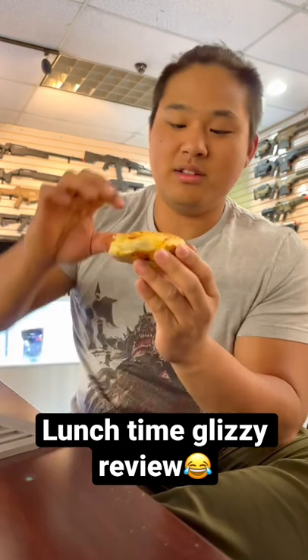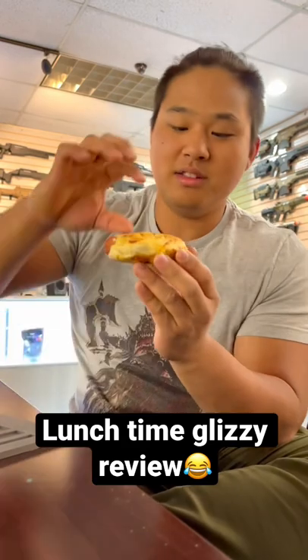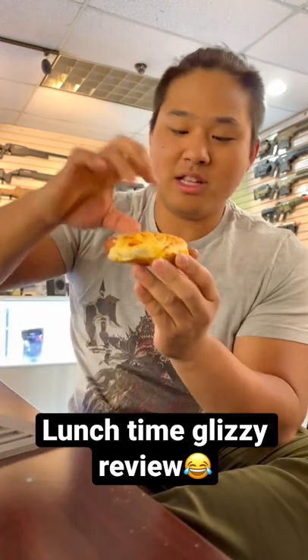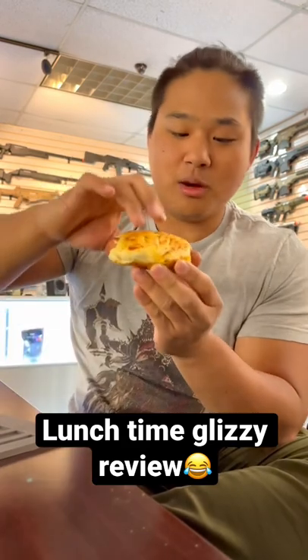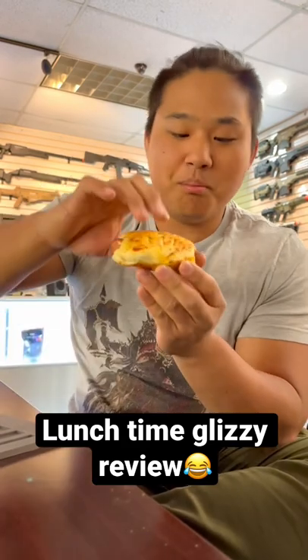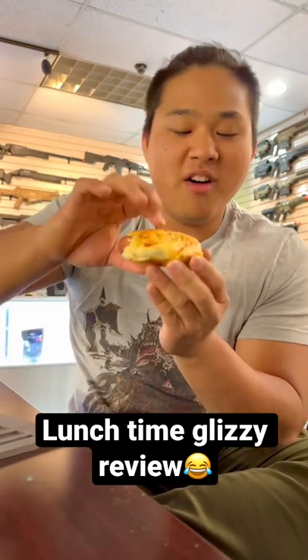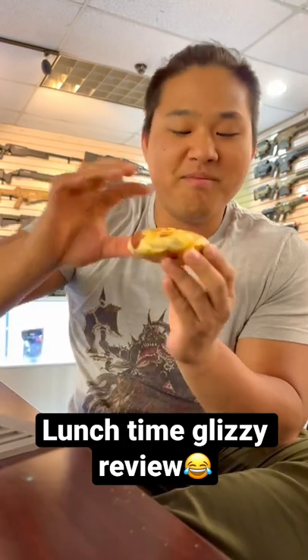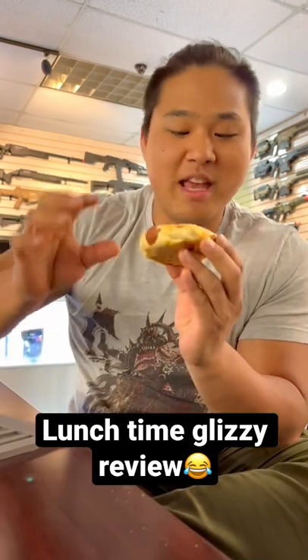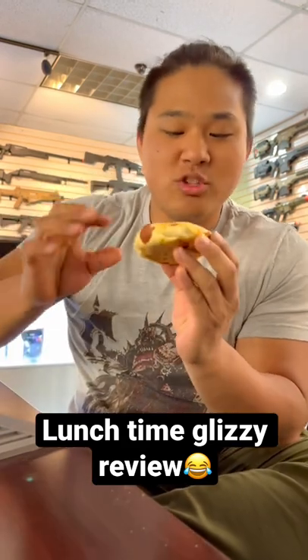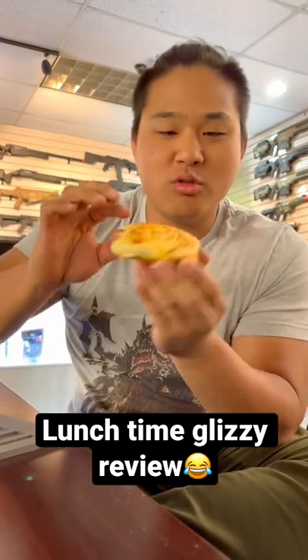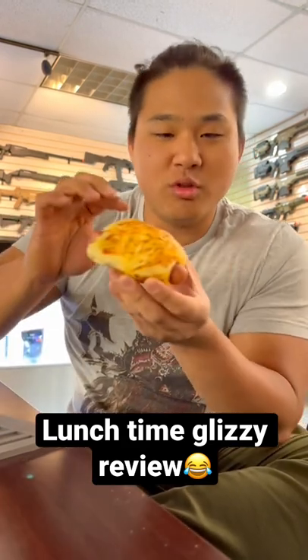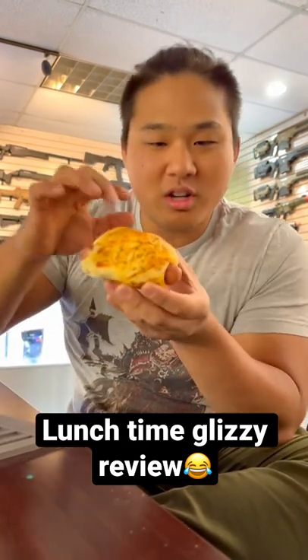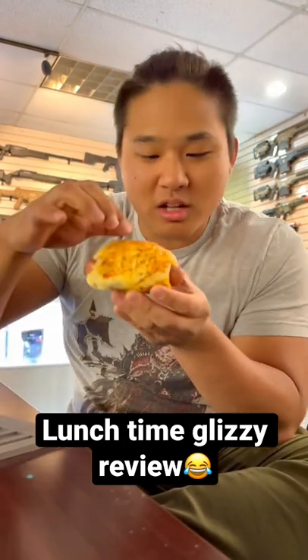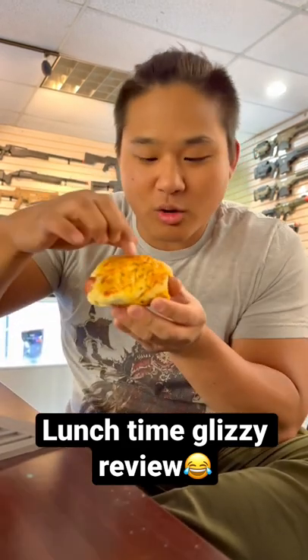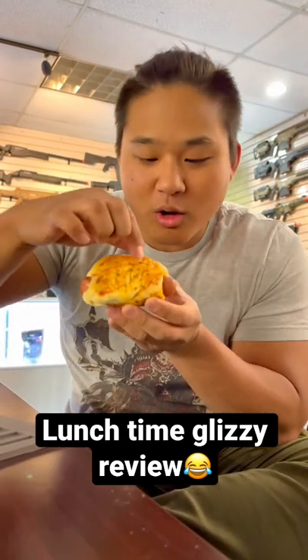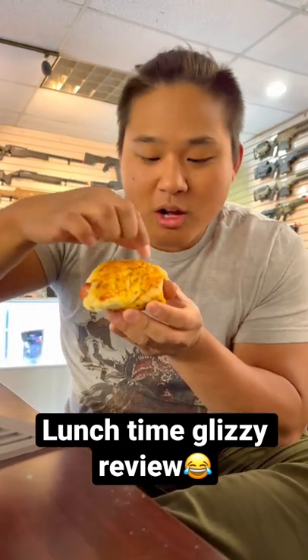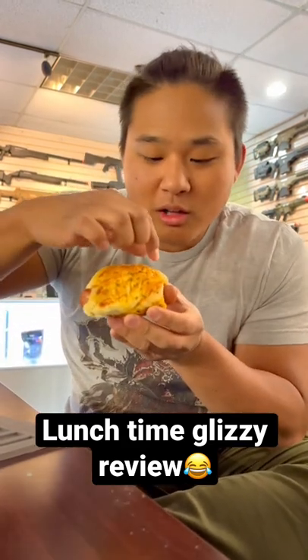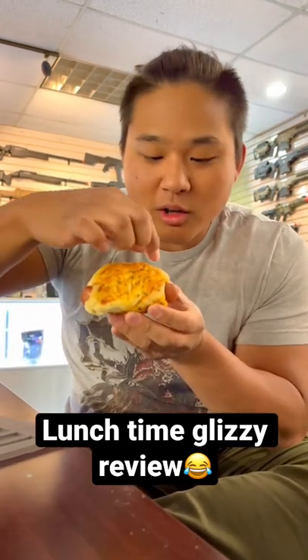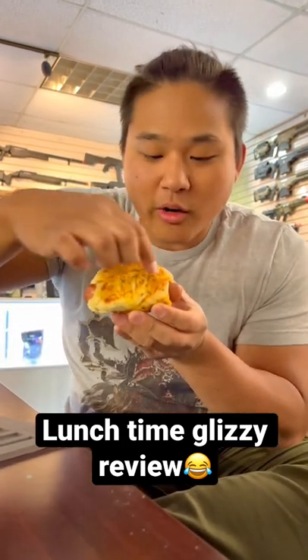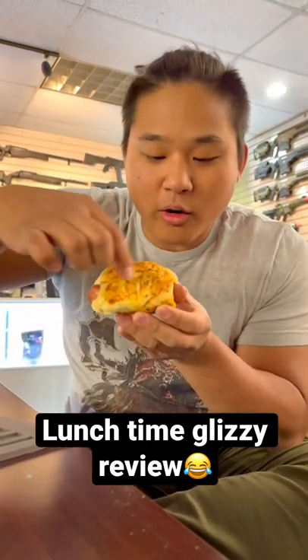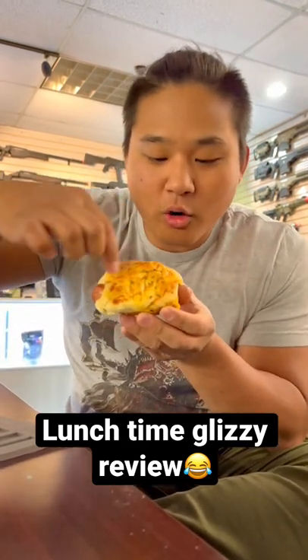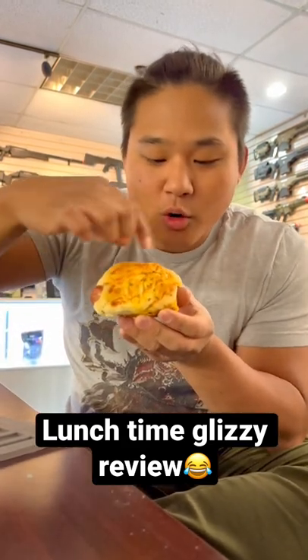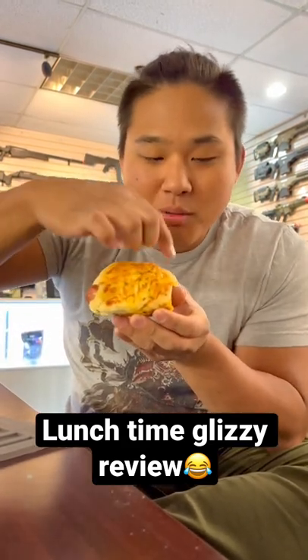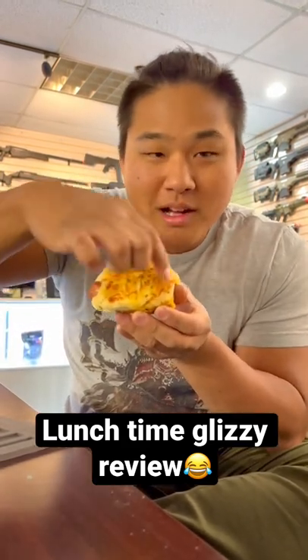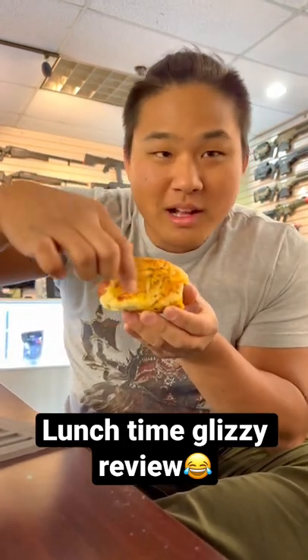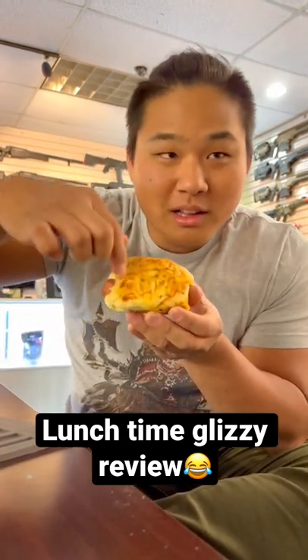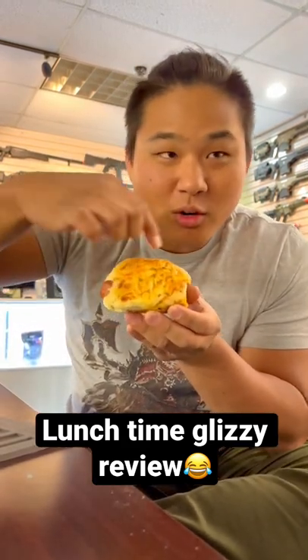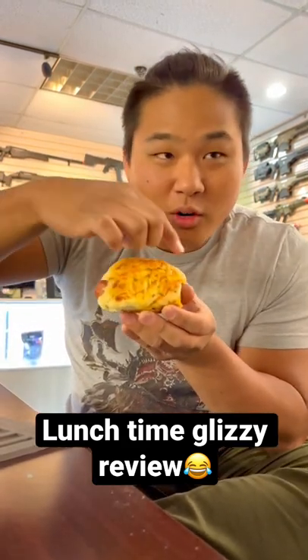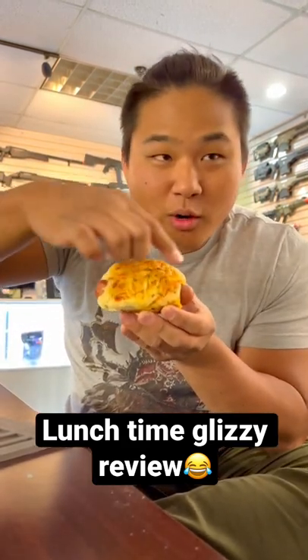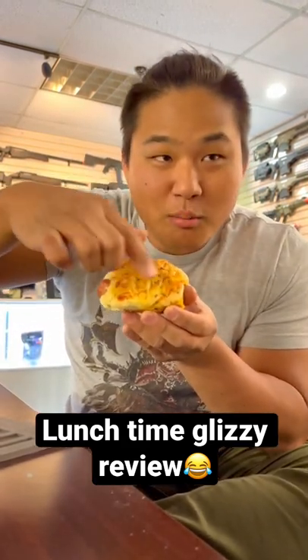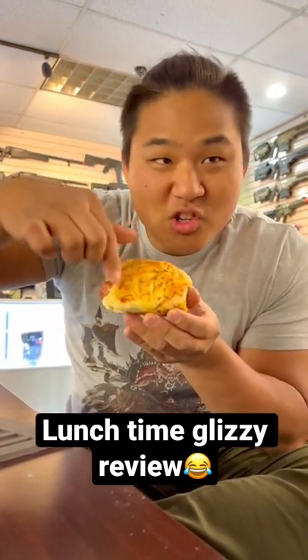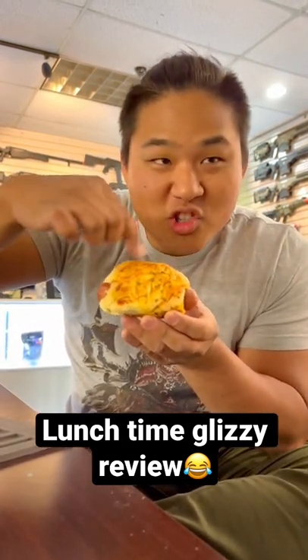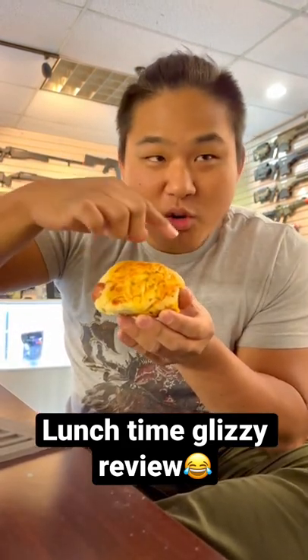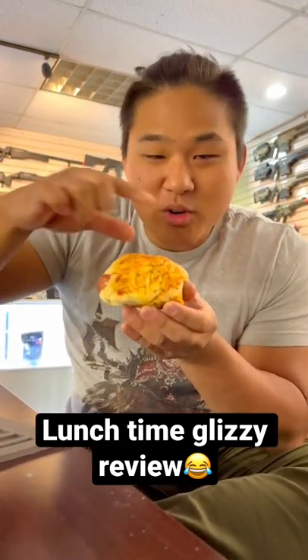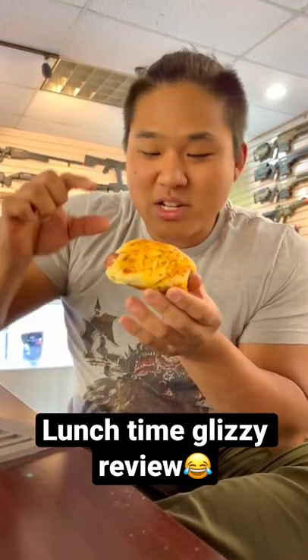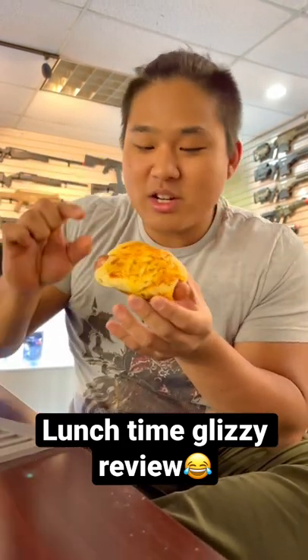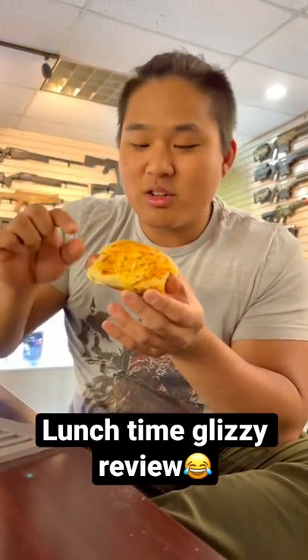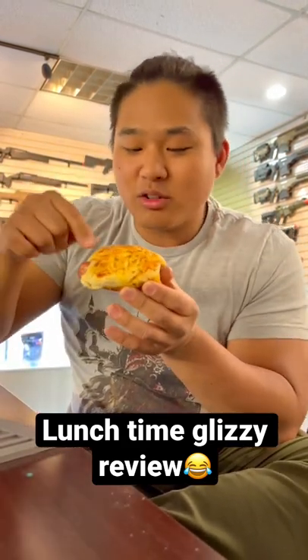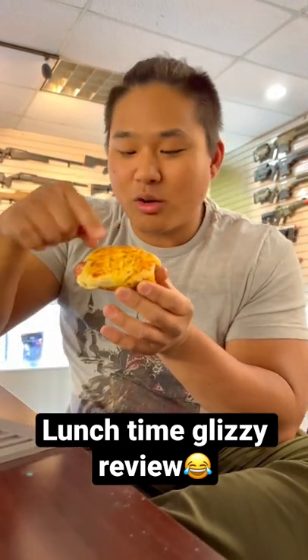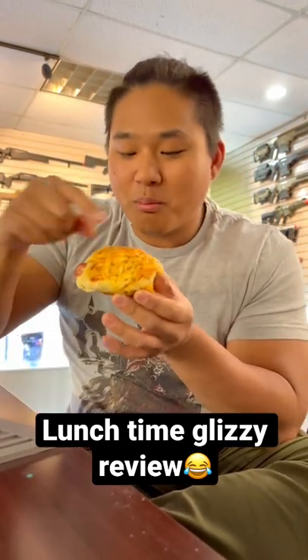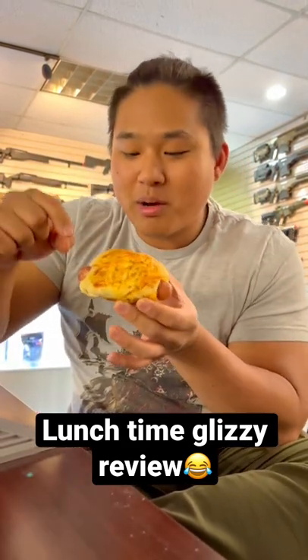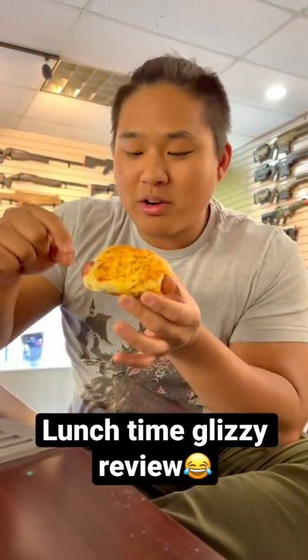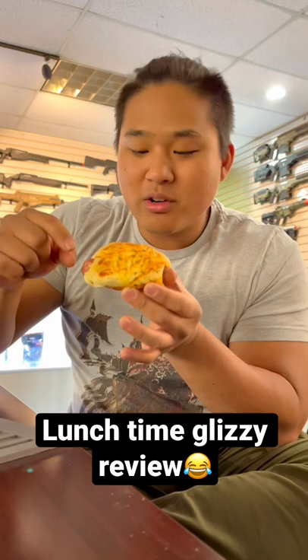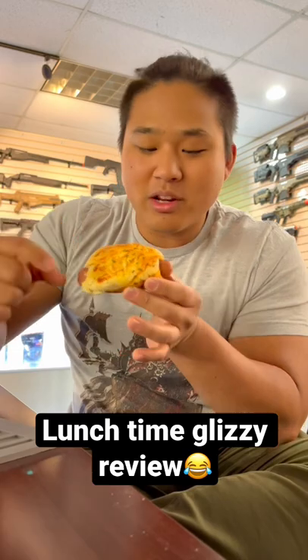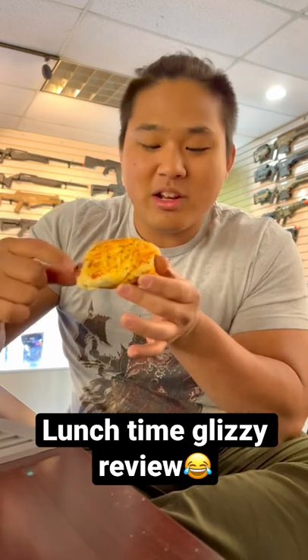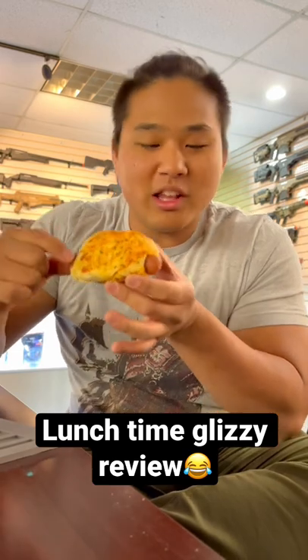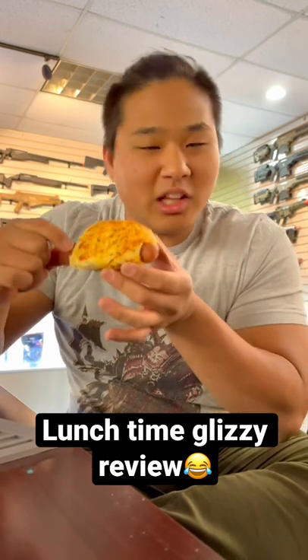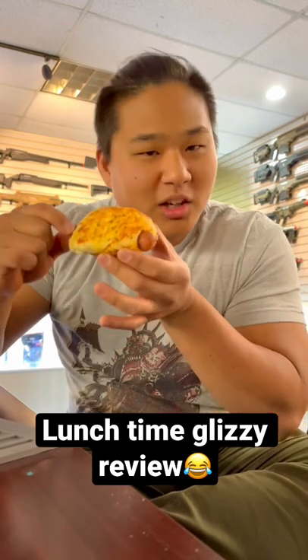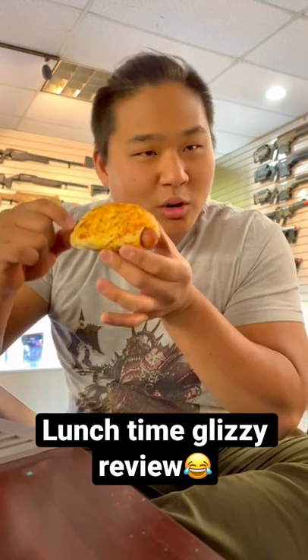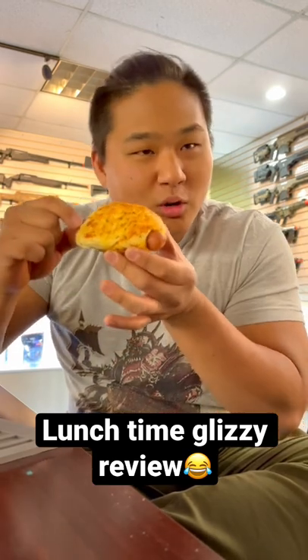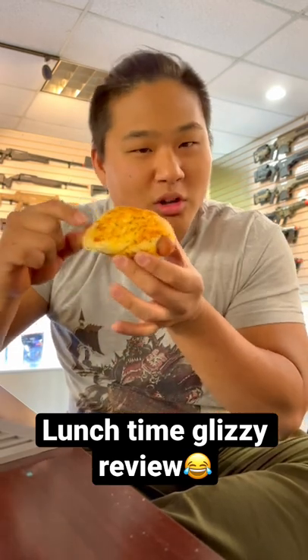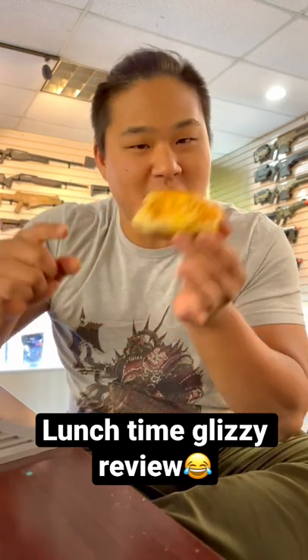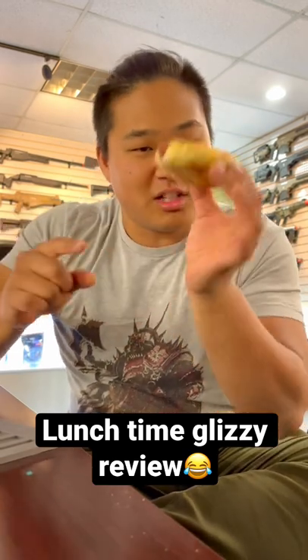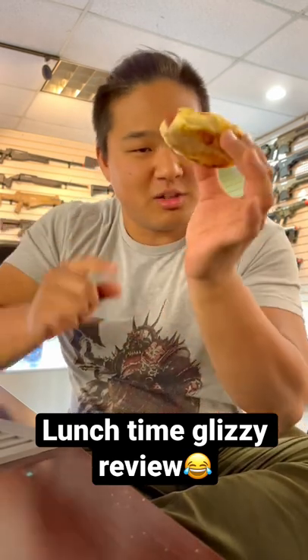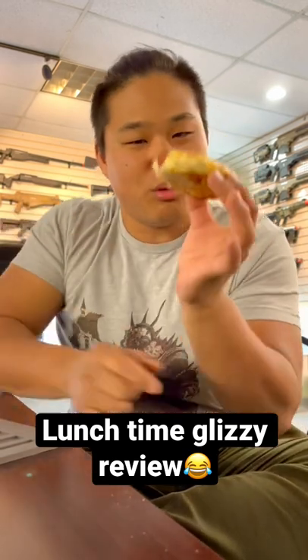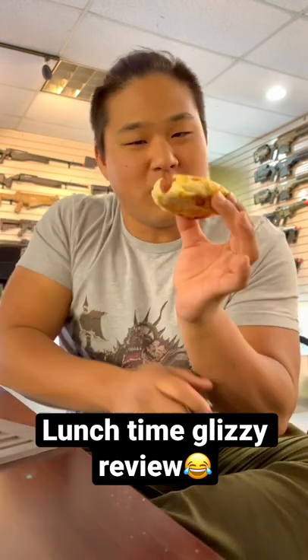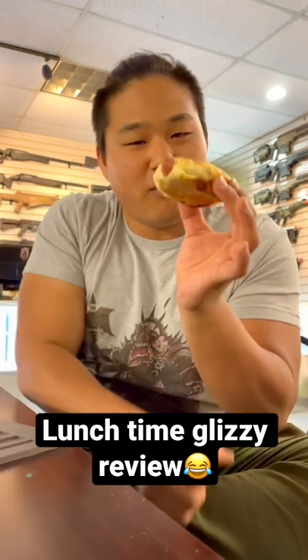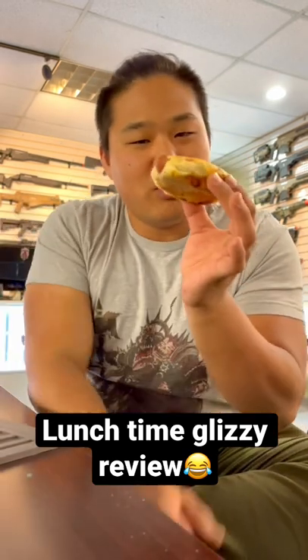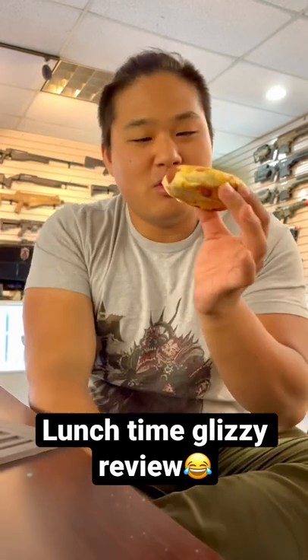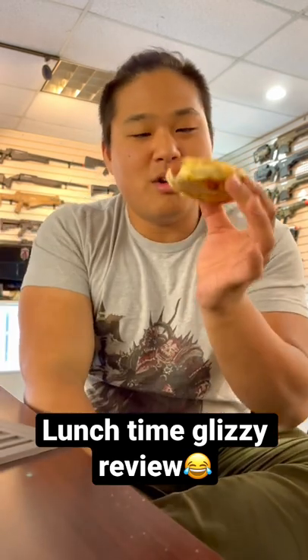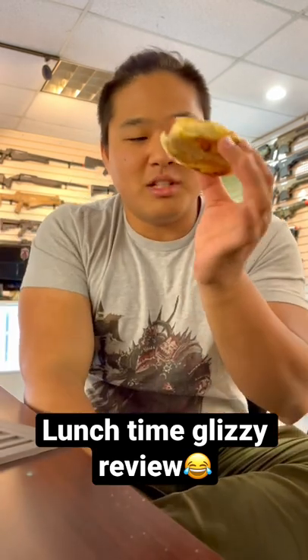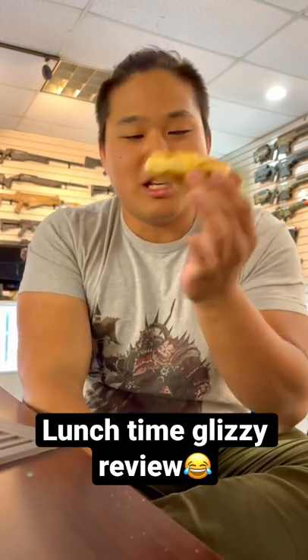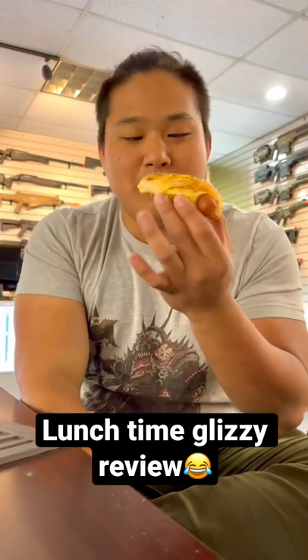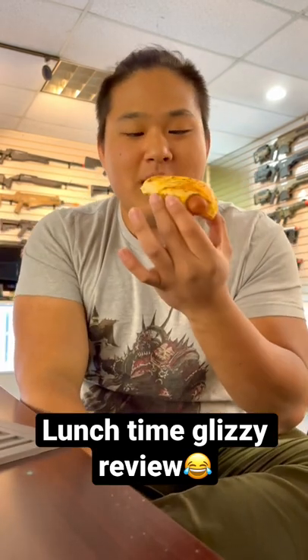There's a nice little puff pastry going on, a little herbage, a little butter, and you got the good old glizzy. So without further ado, I'm gonna take a bite.